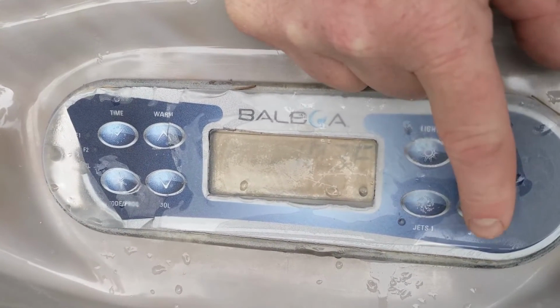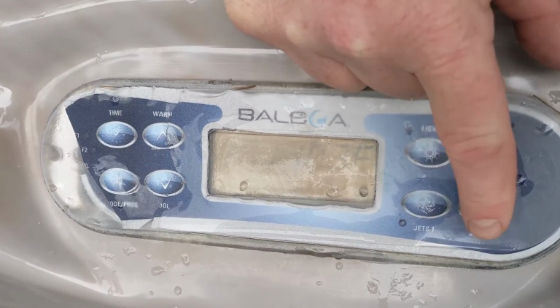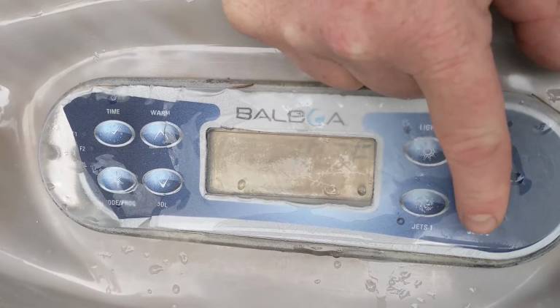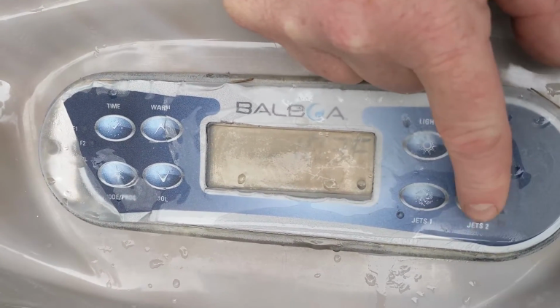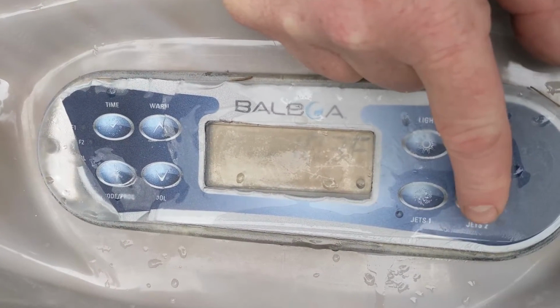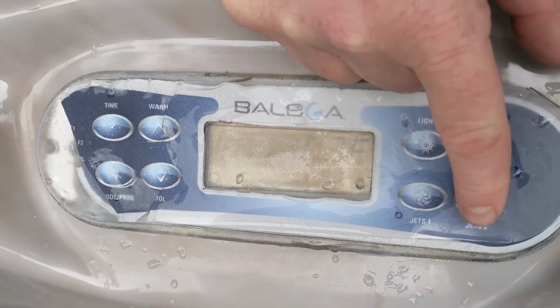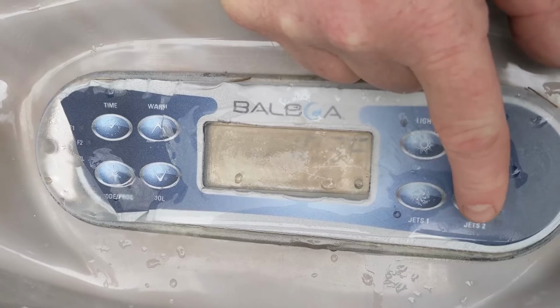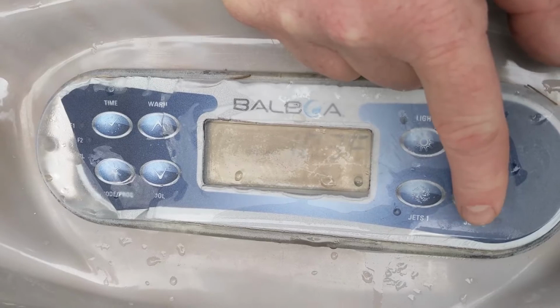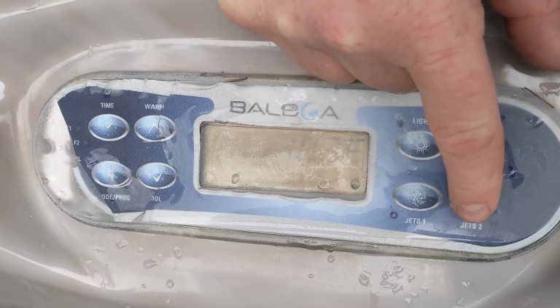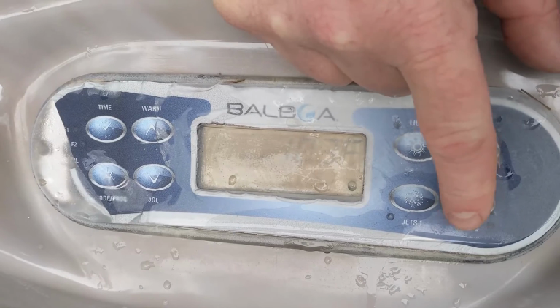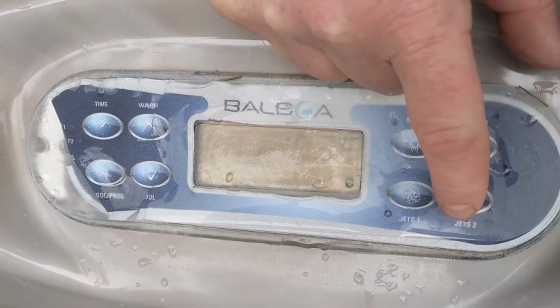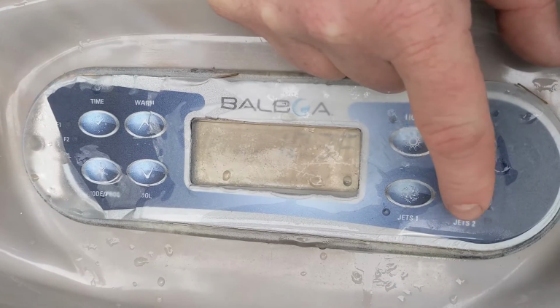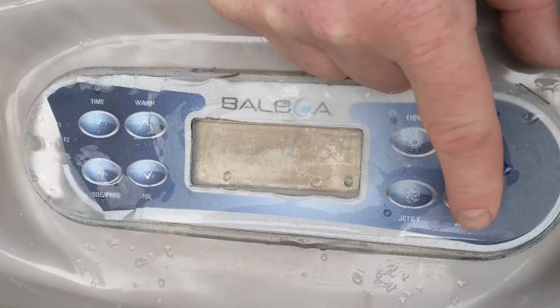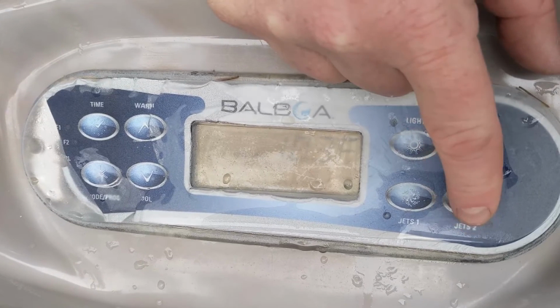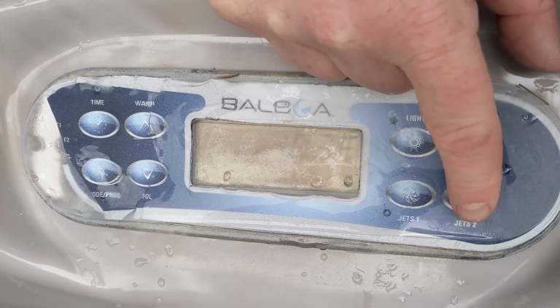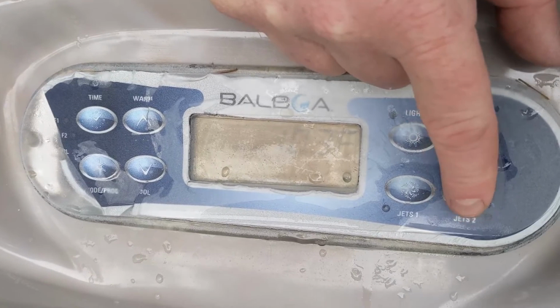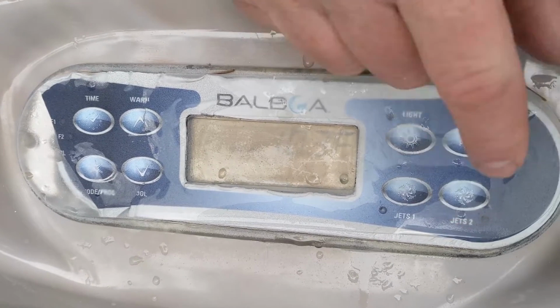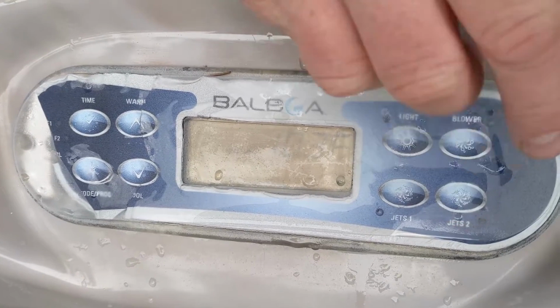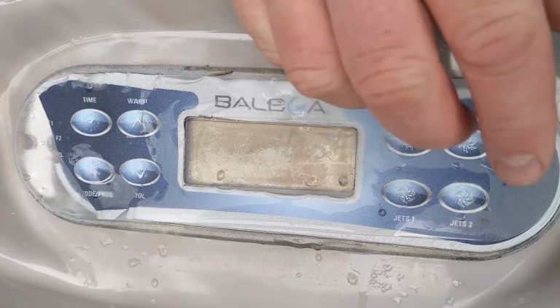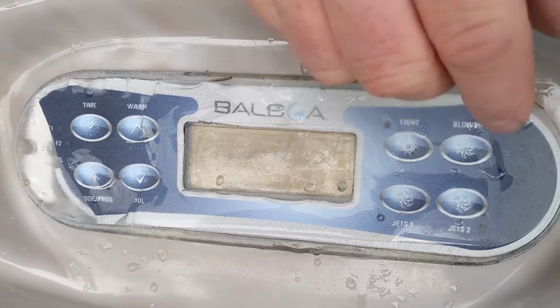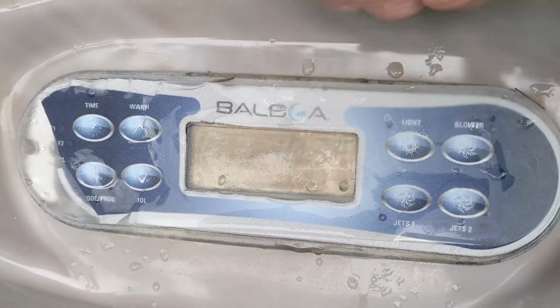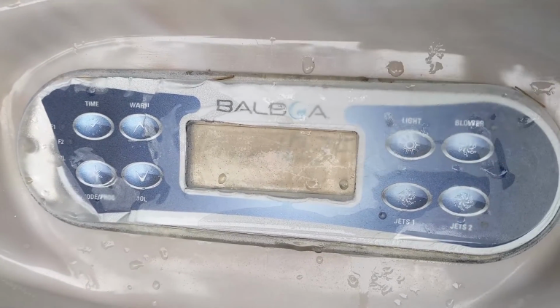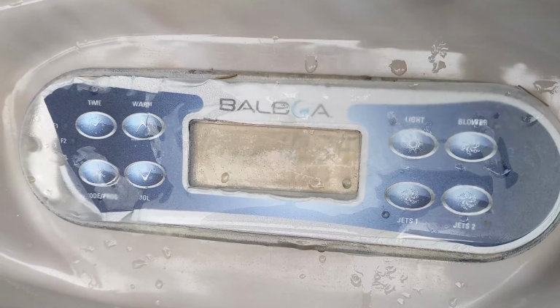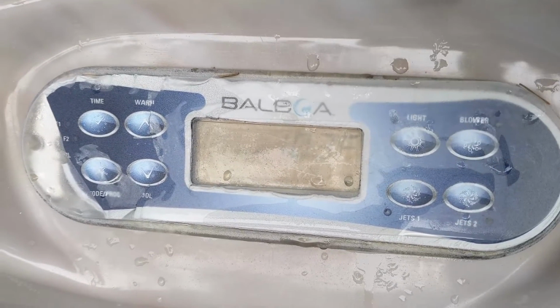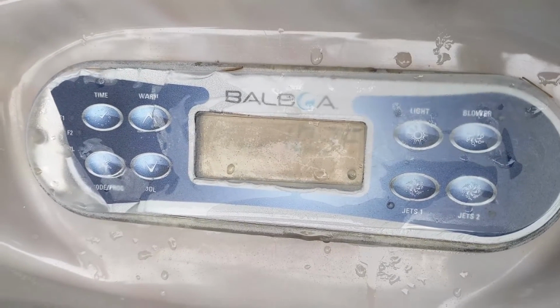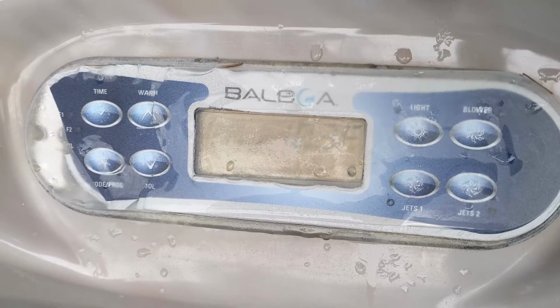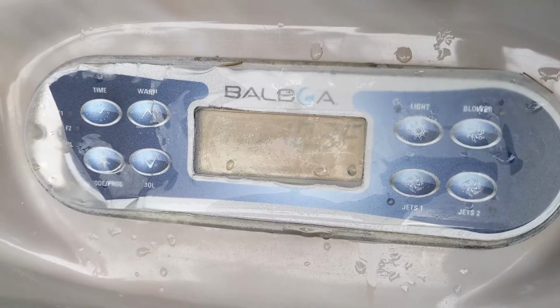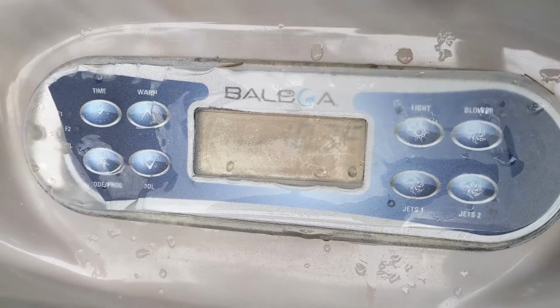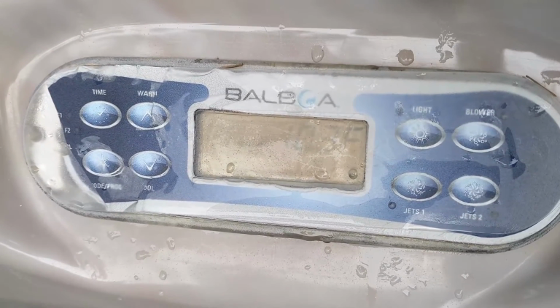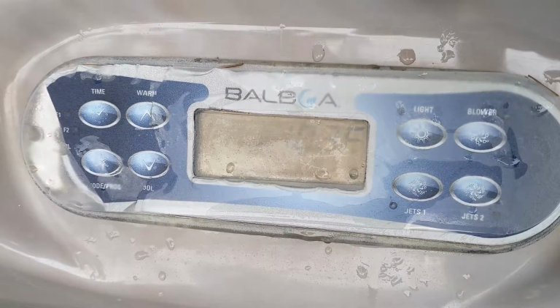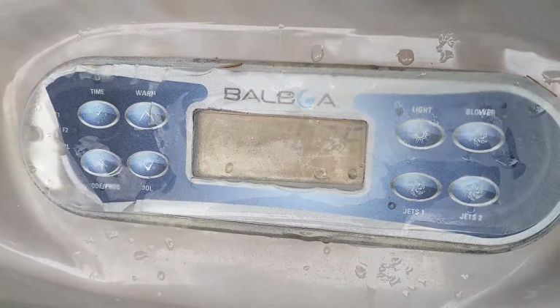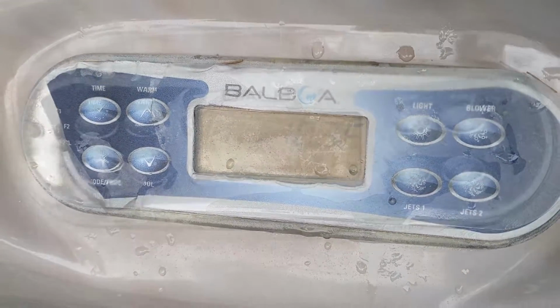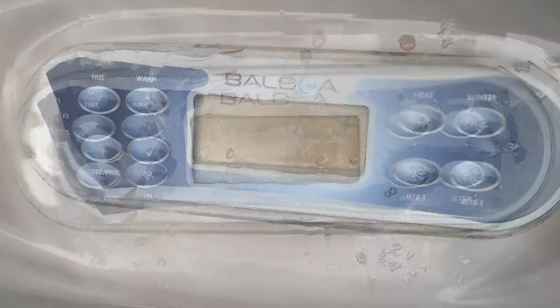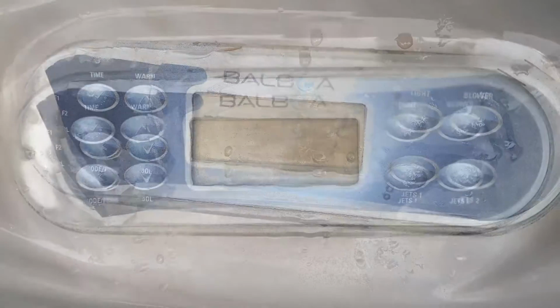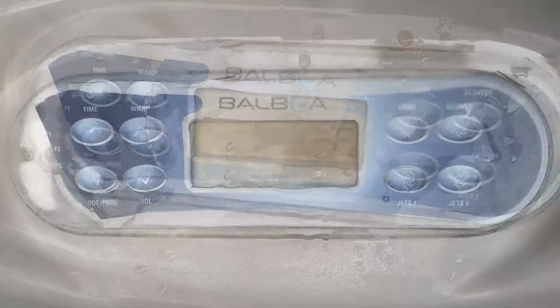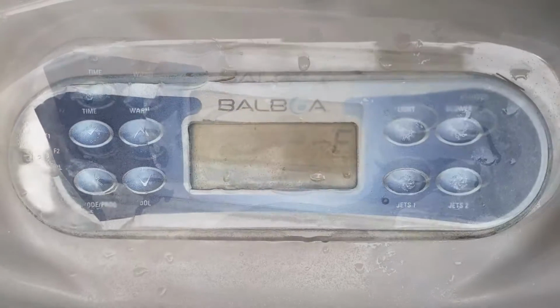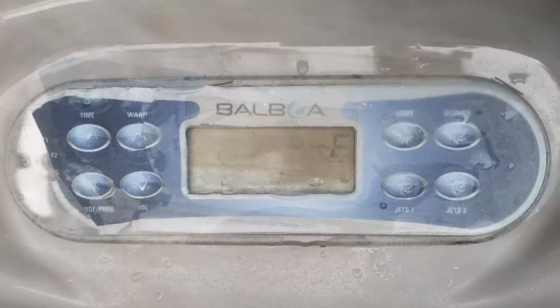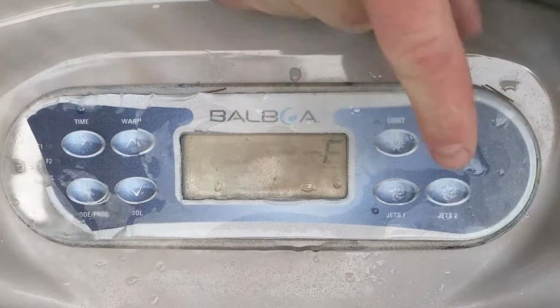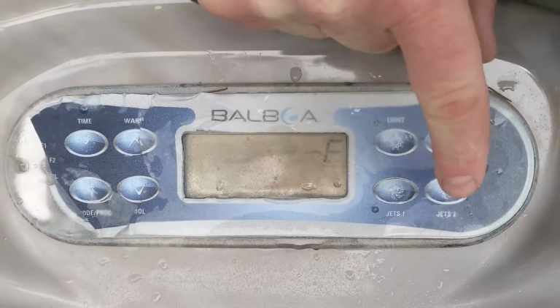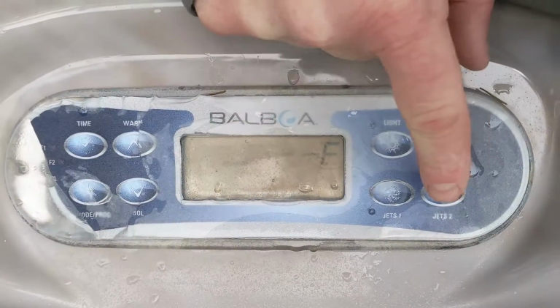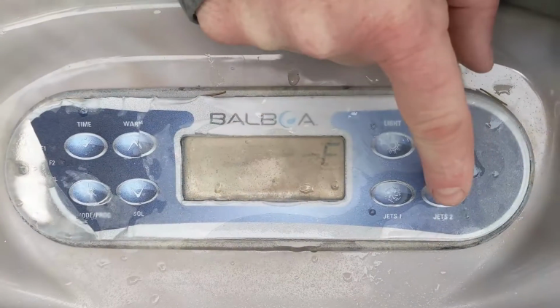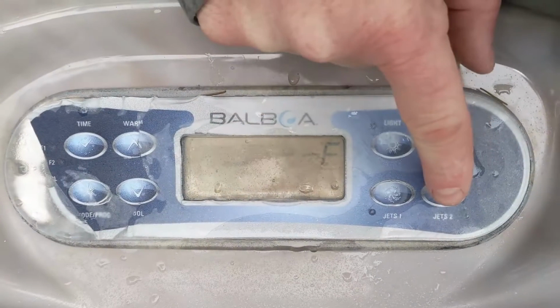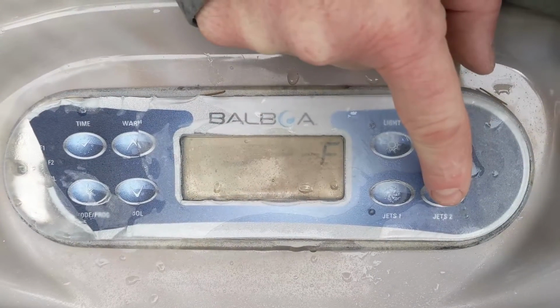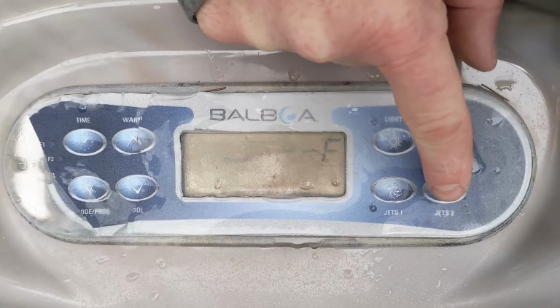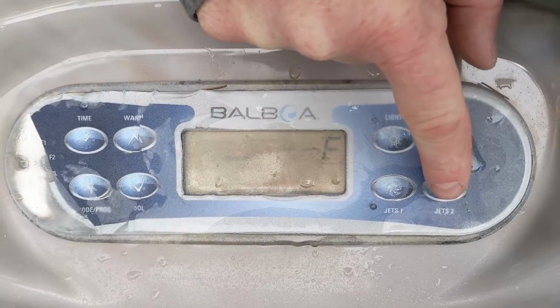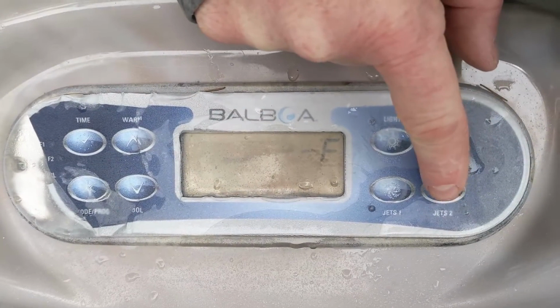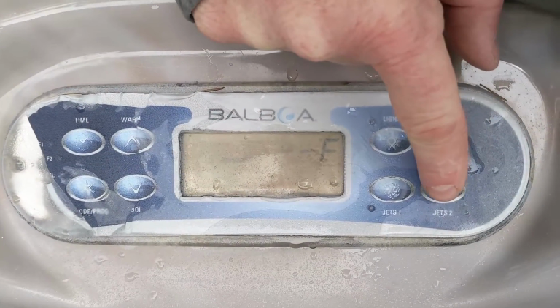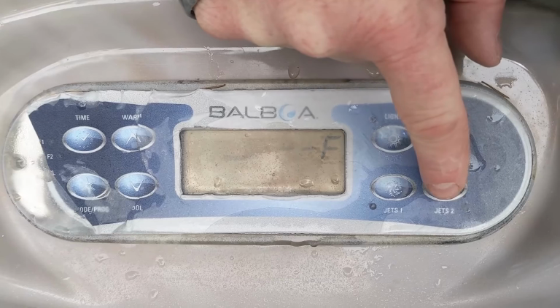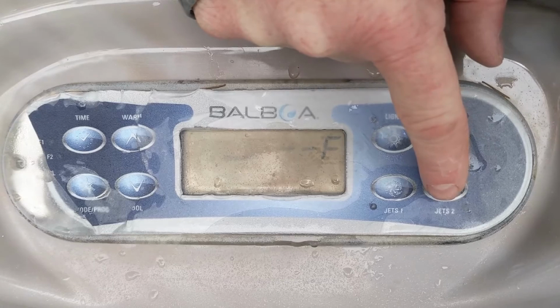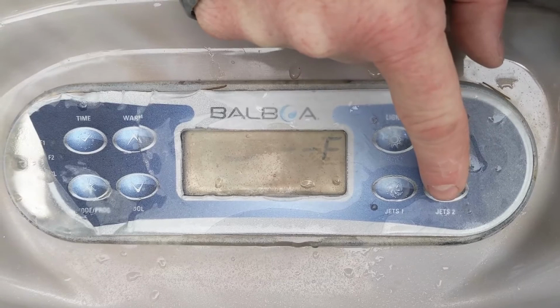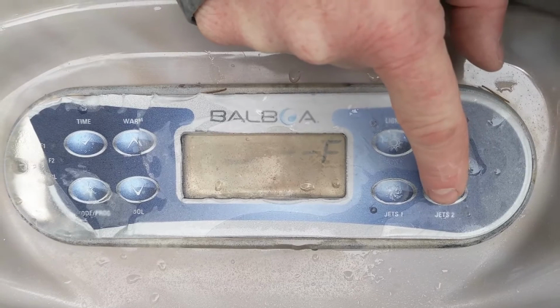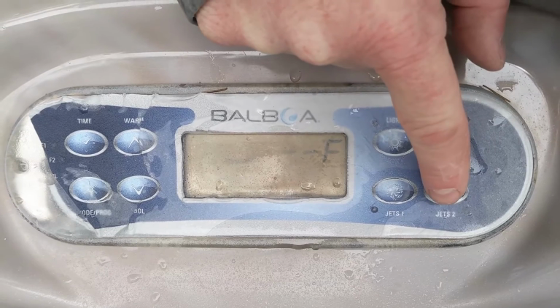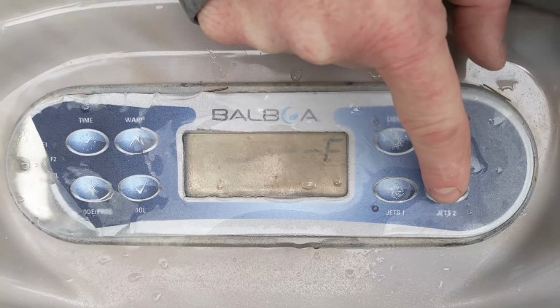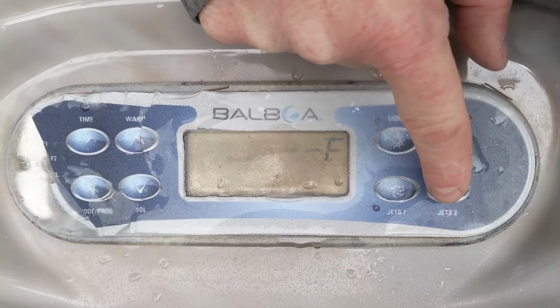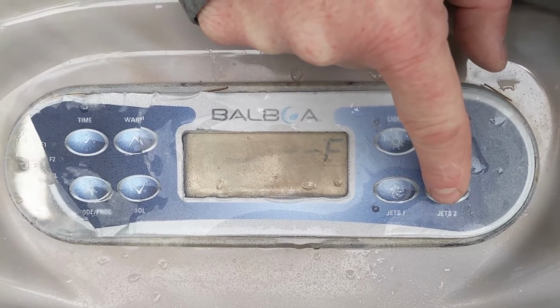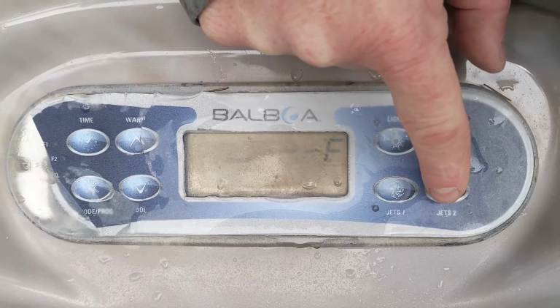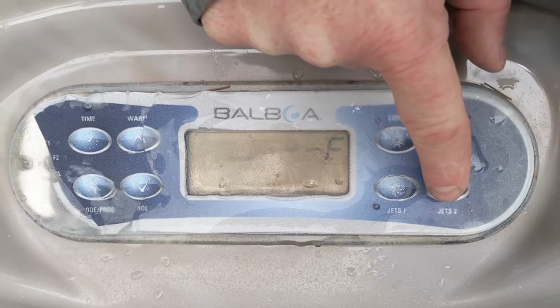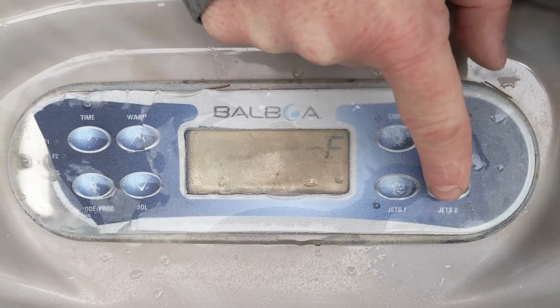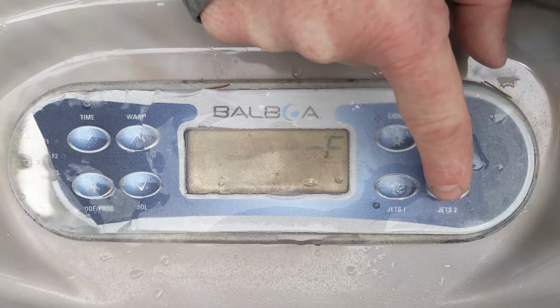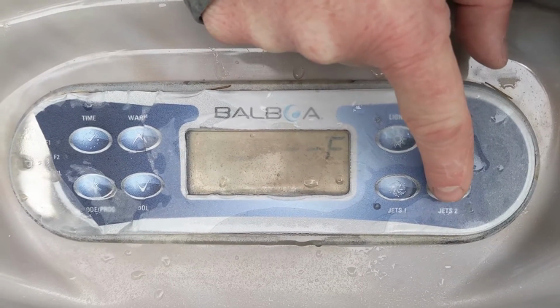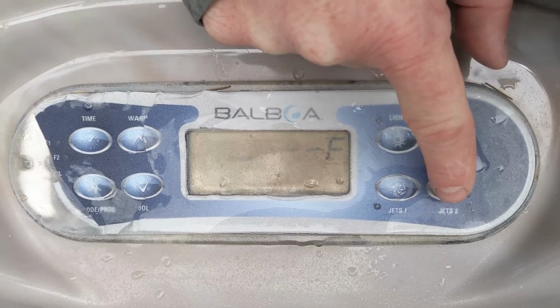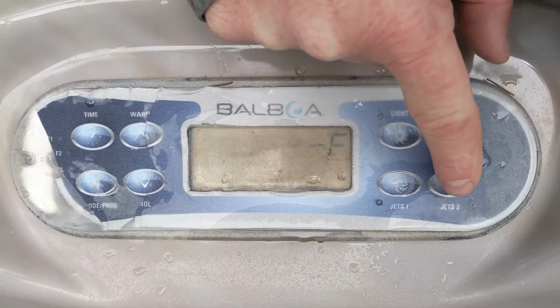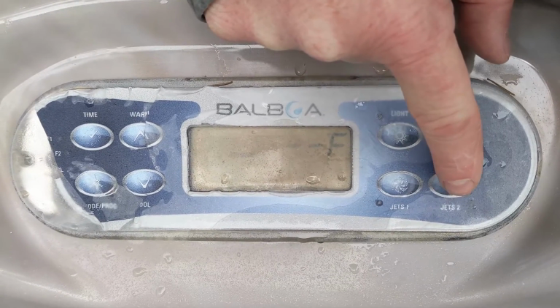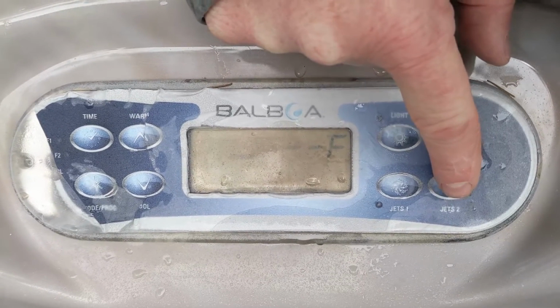So pump two was the problem. Every time I push that, the breaker was tripping. This is pump two — we're going to push that, and it's been tripping.